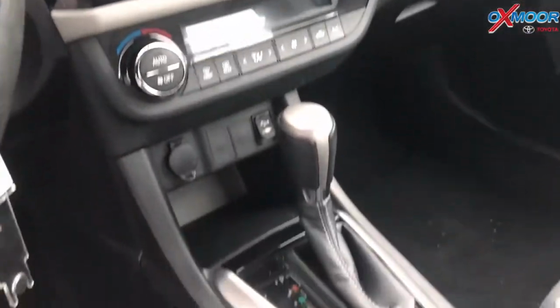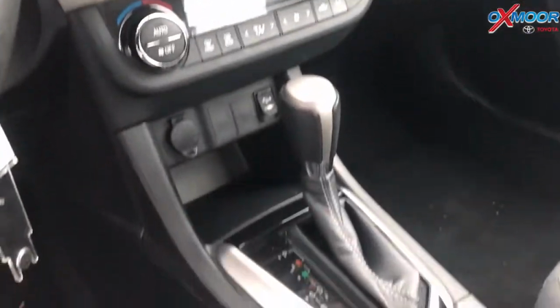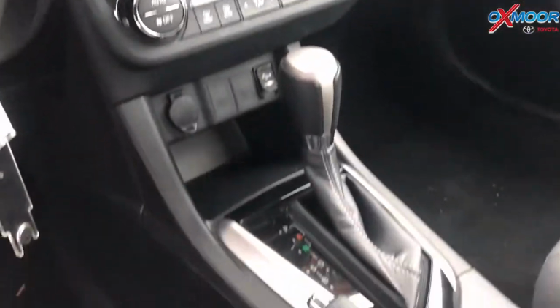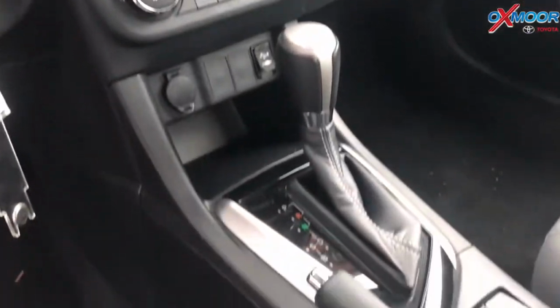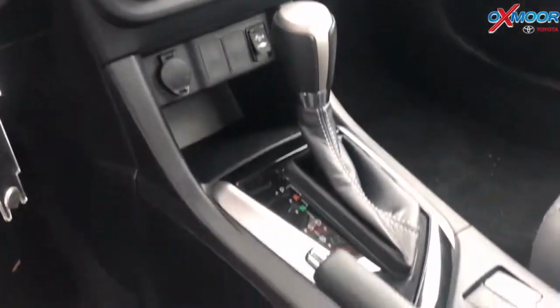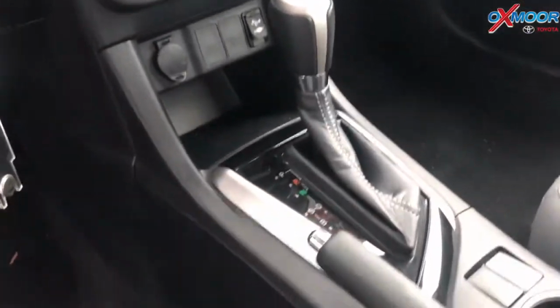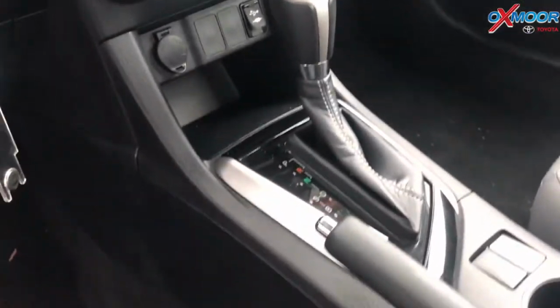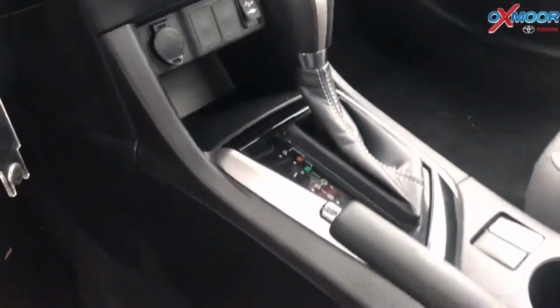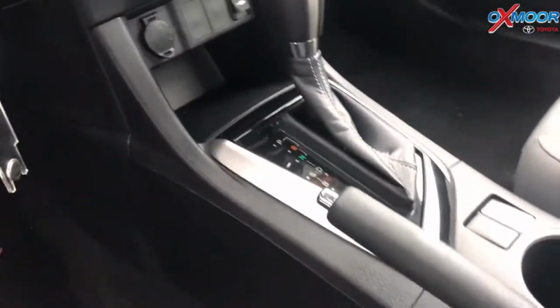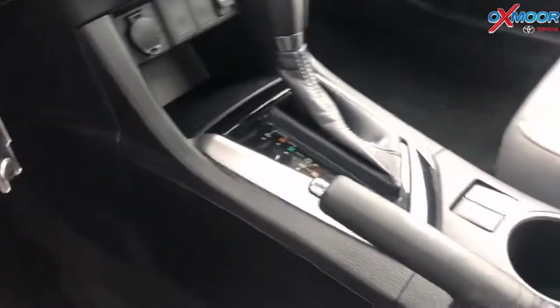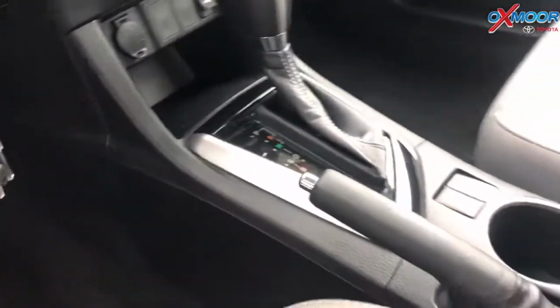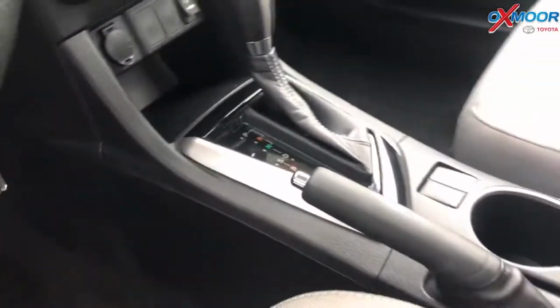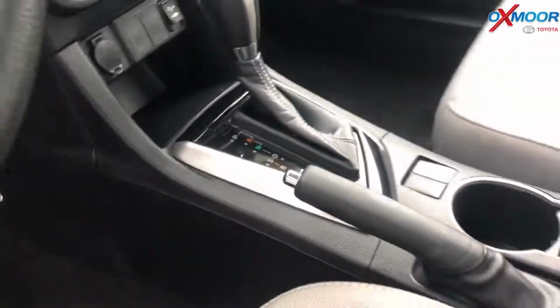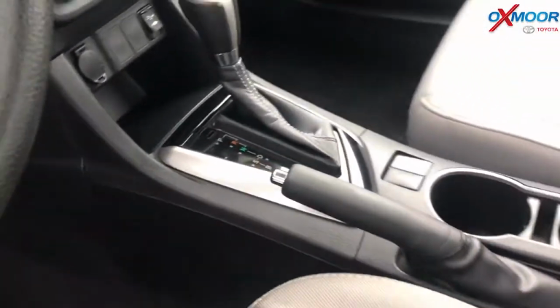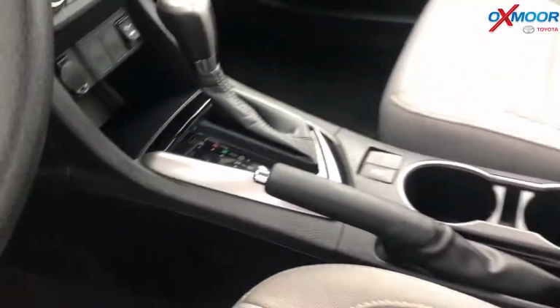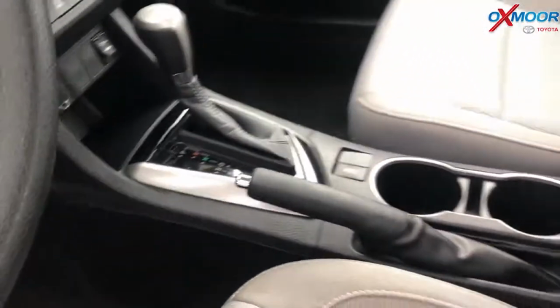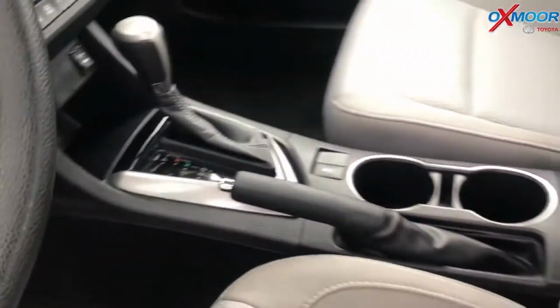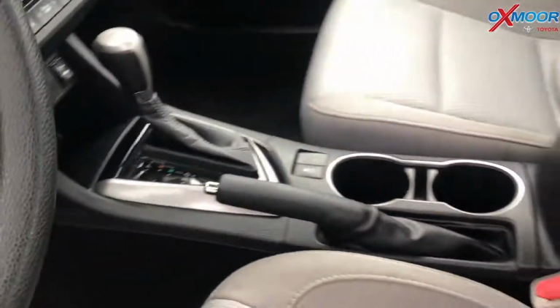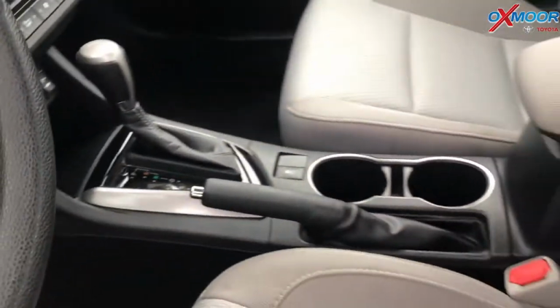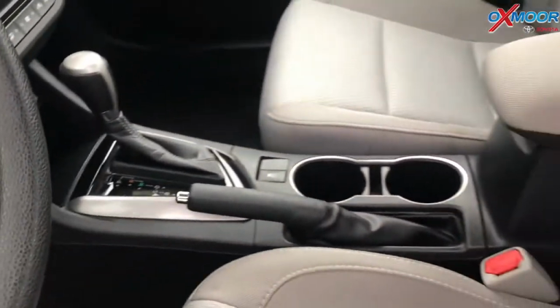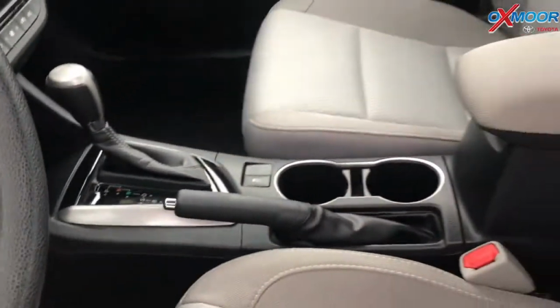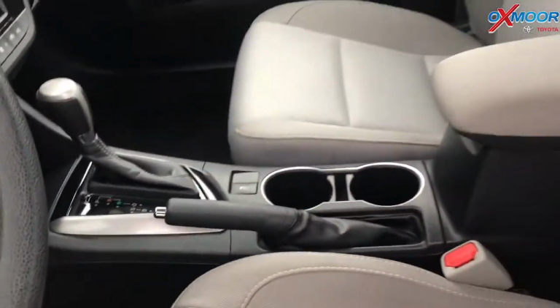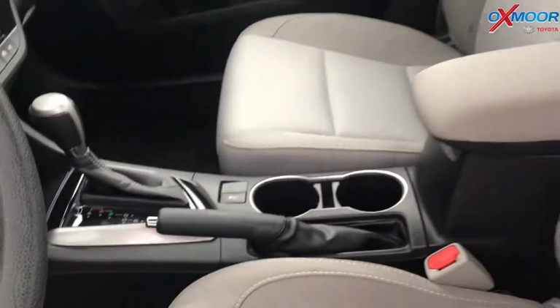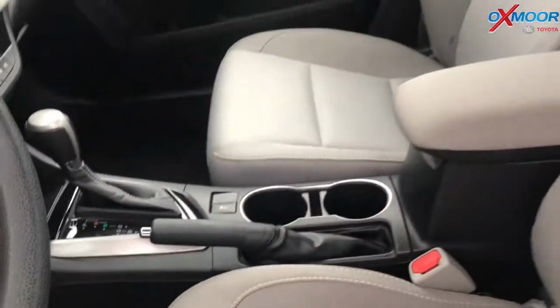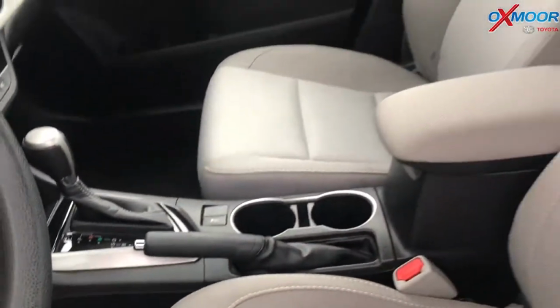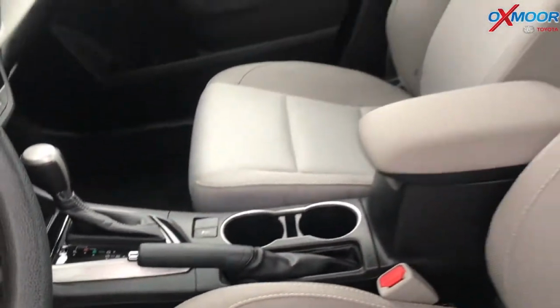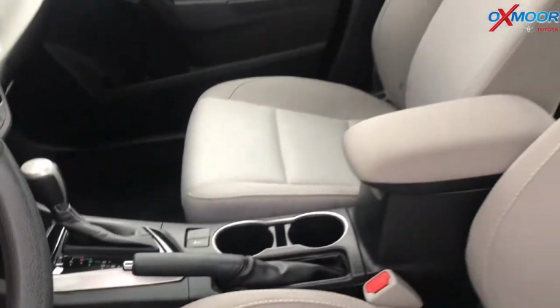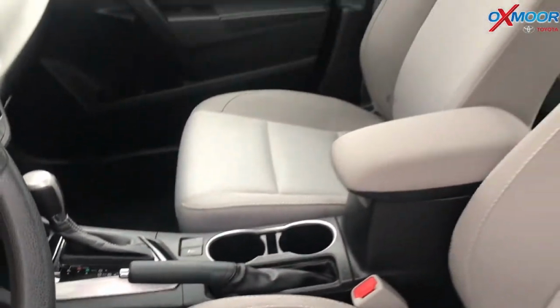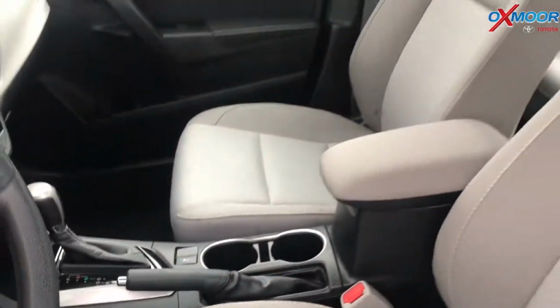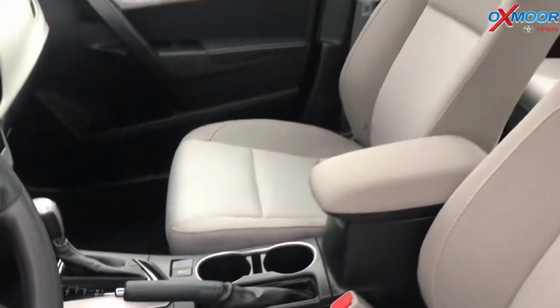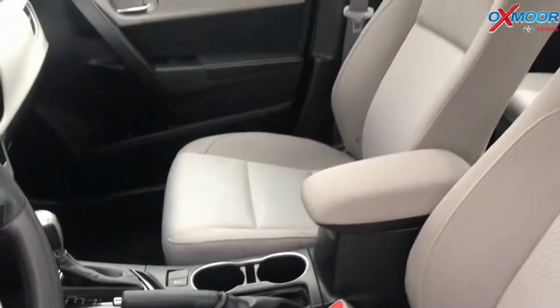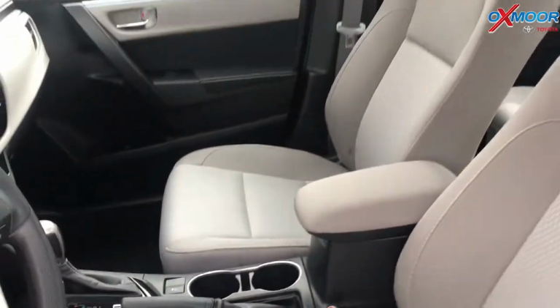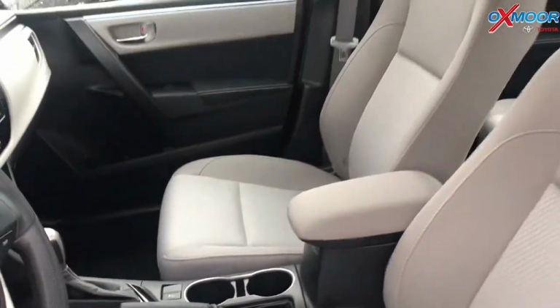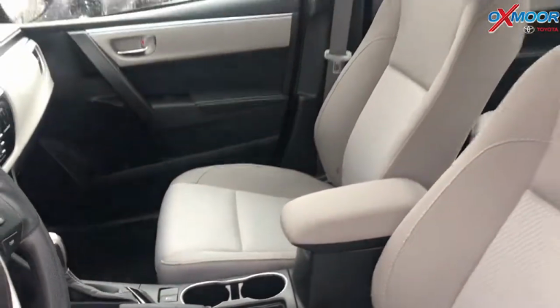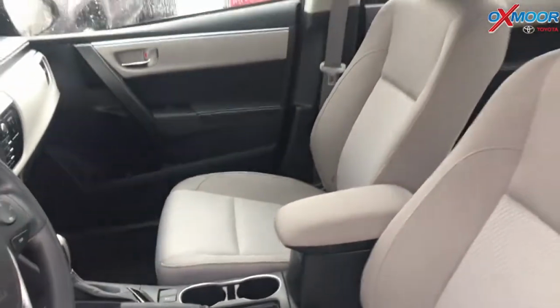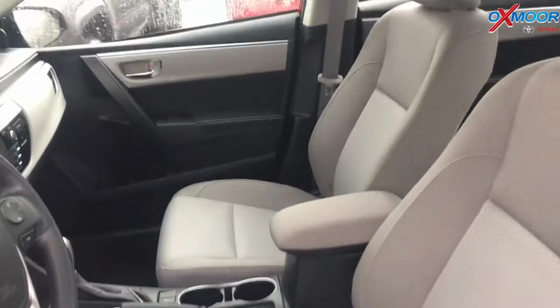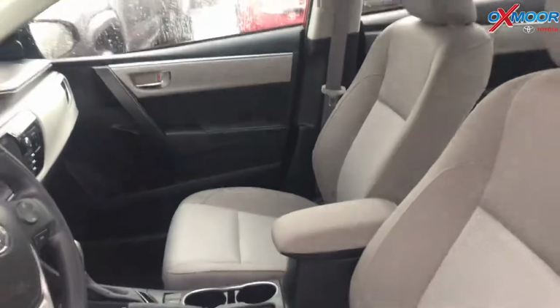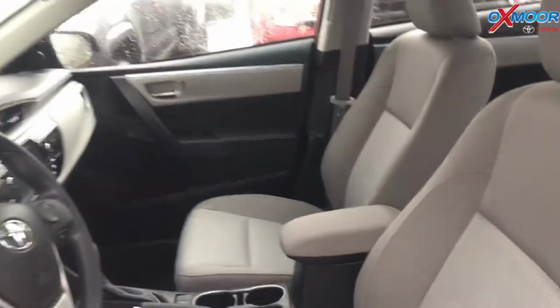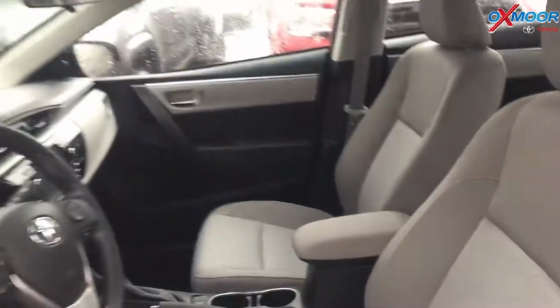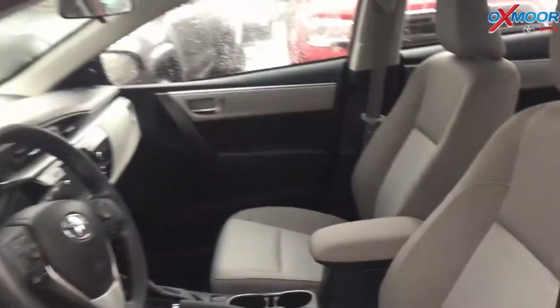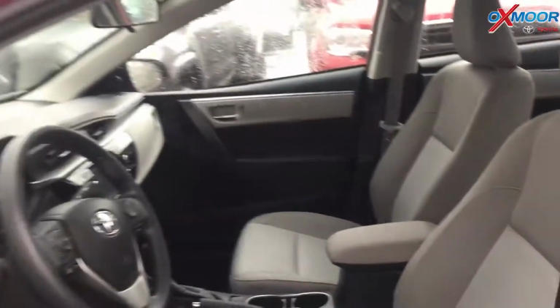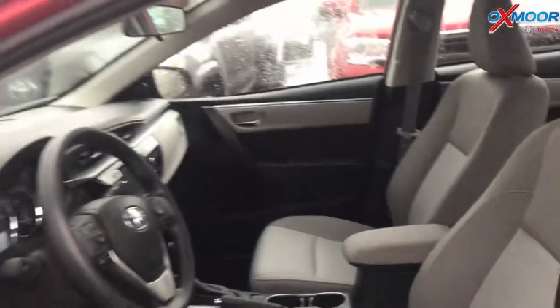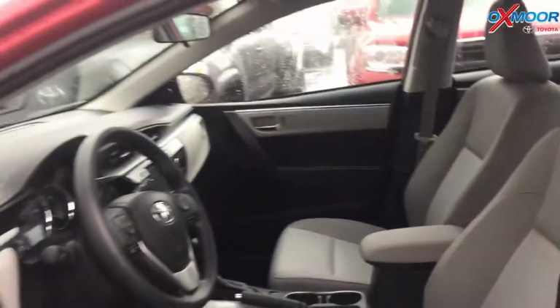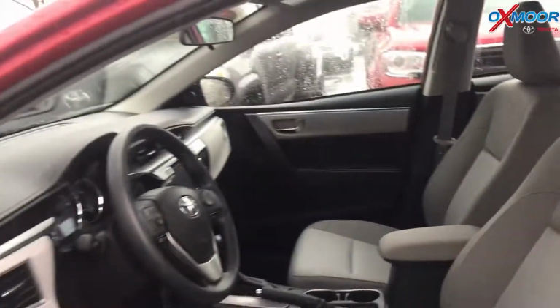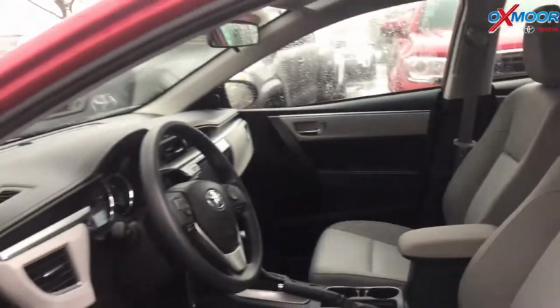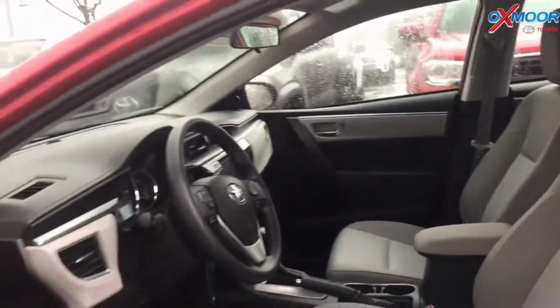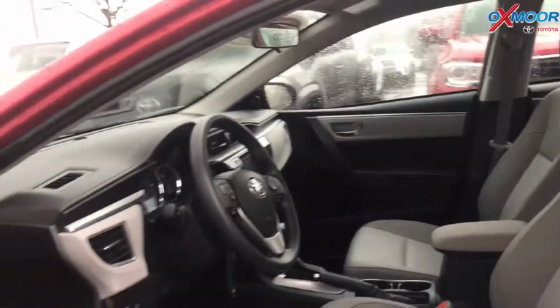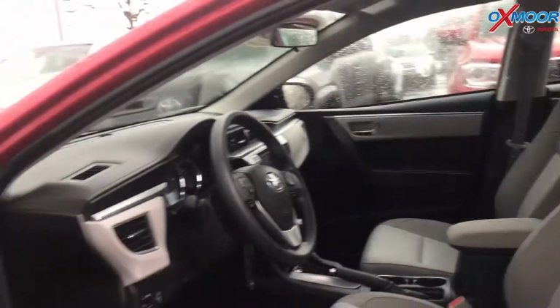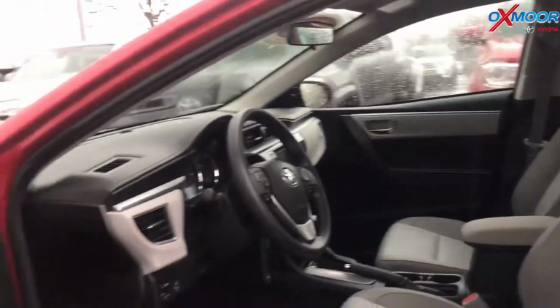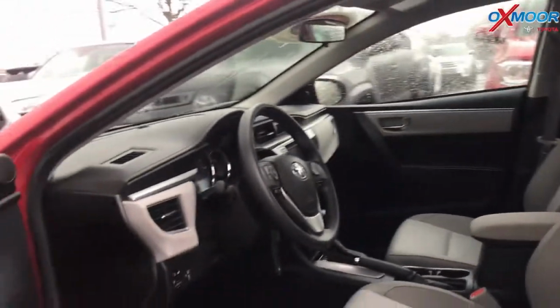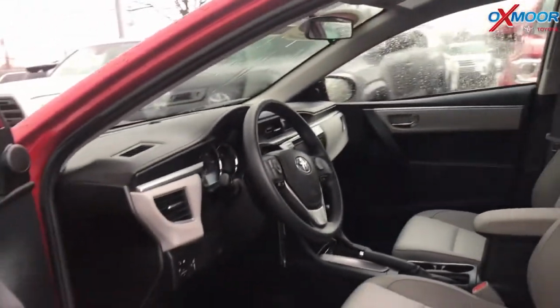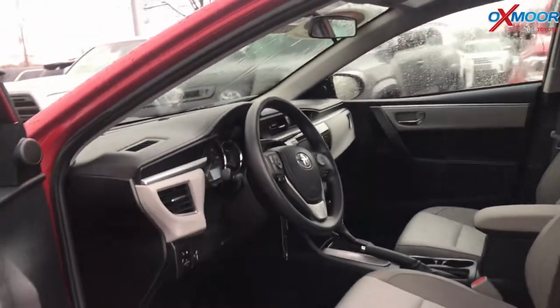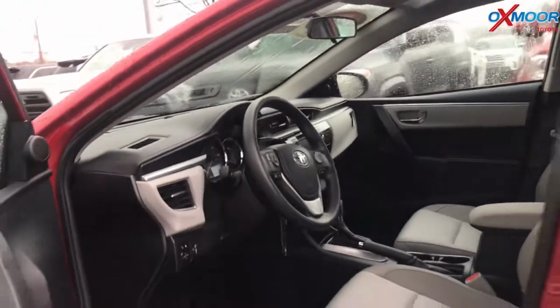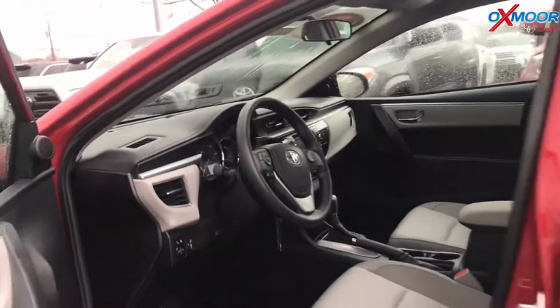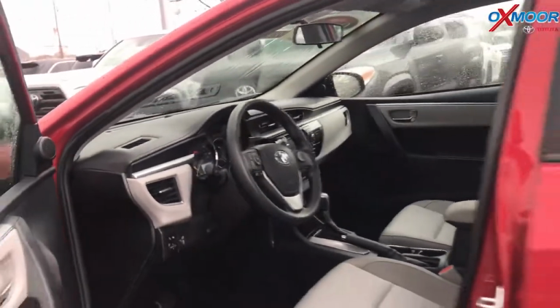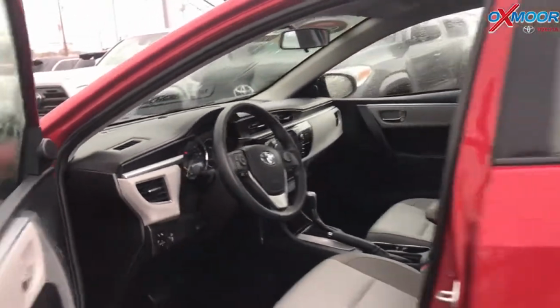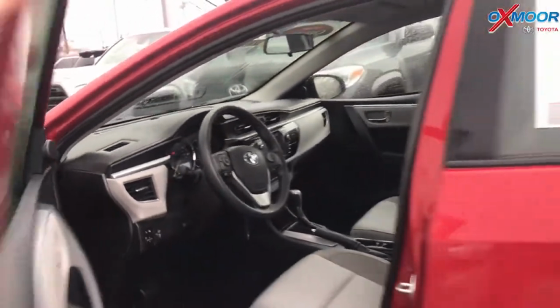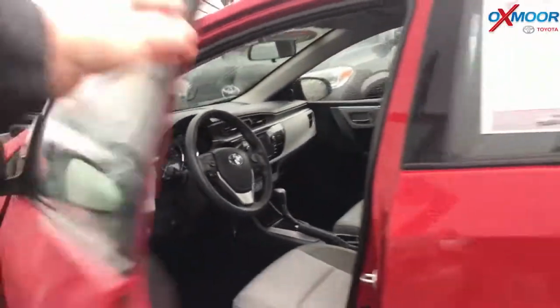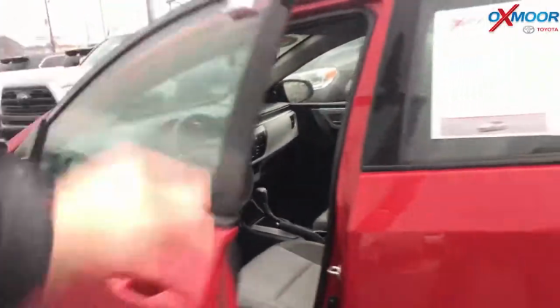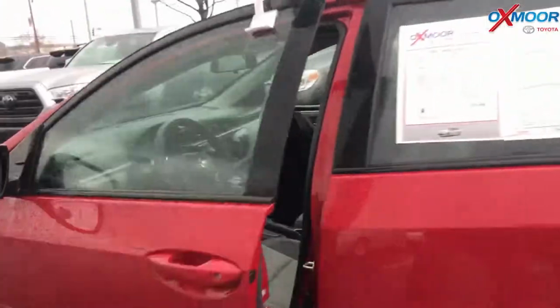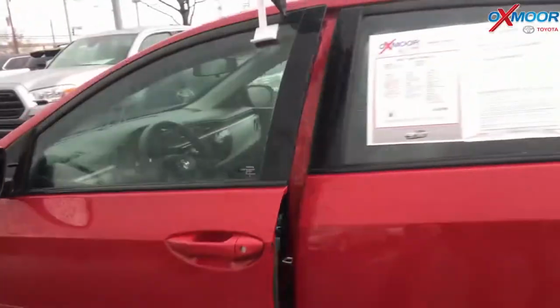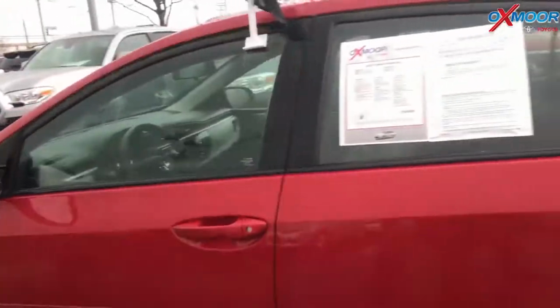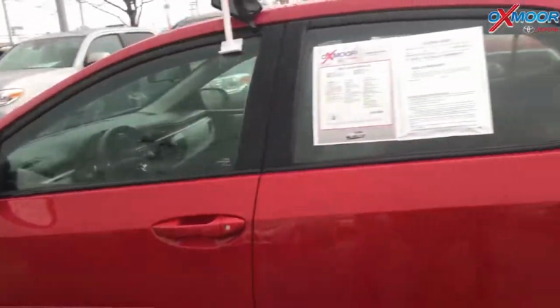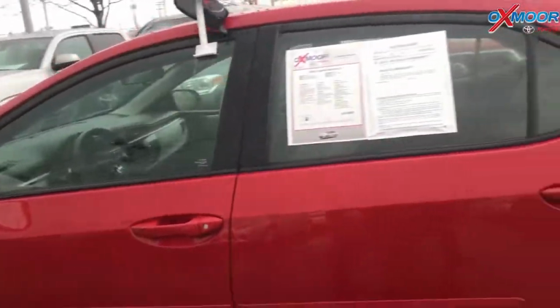Interior is gray. Mileage is 6,203. Price is $14,900.